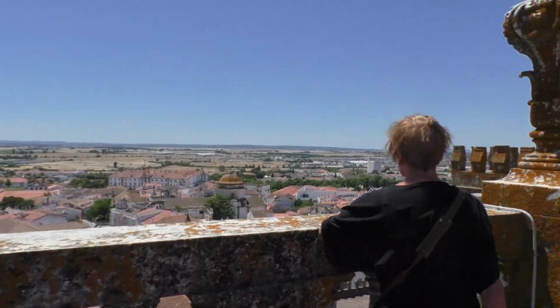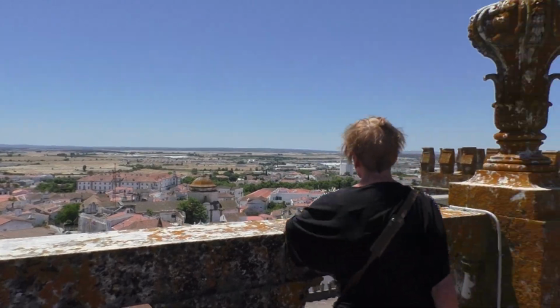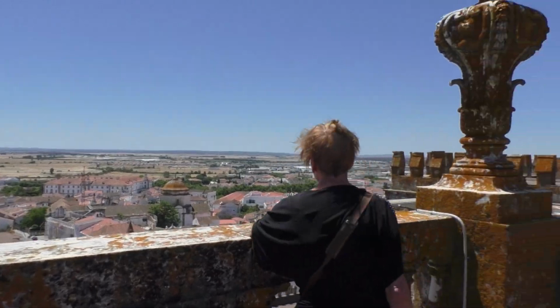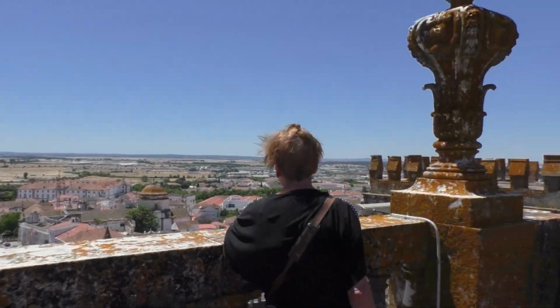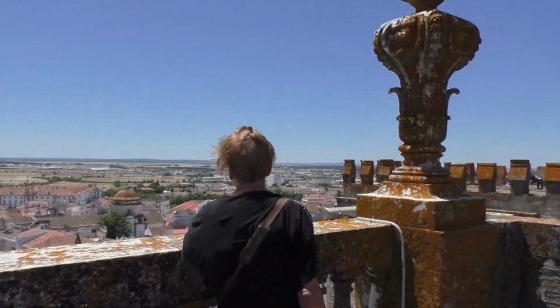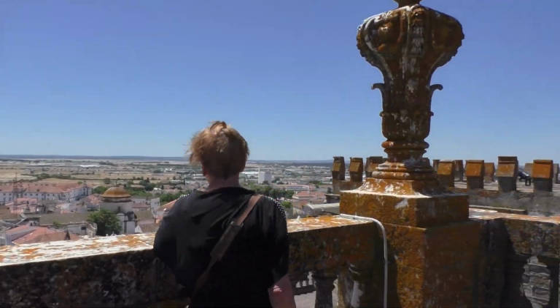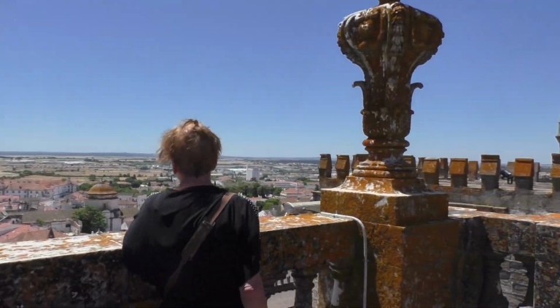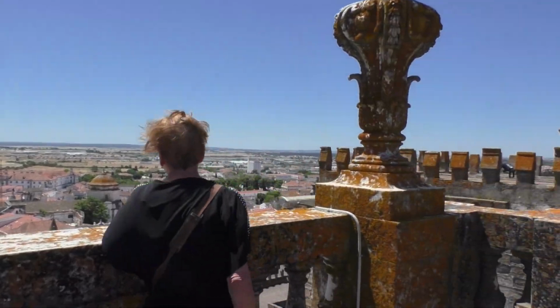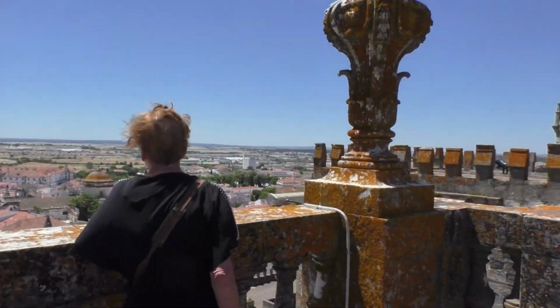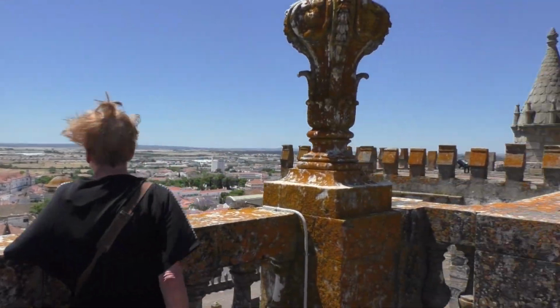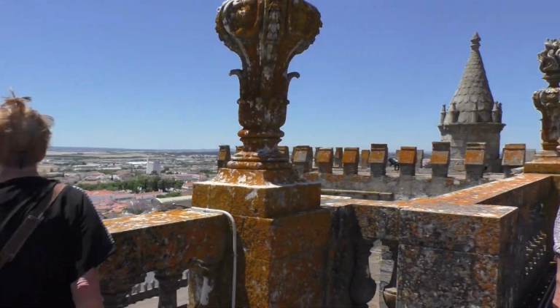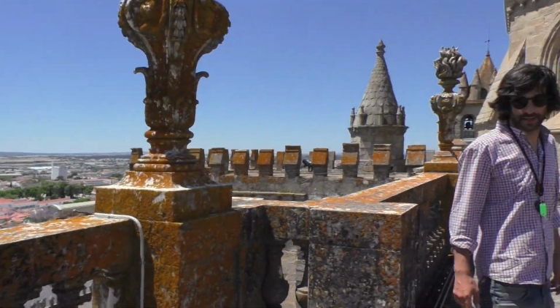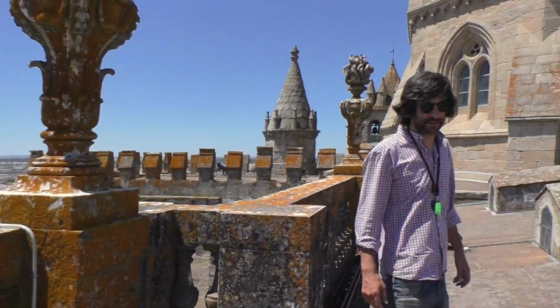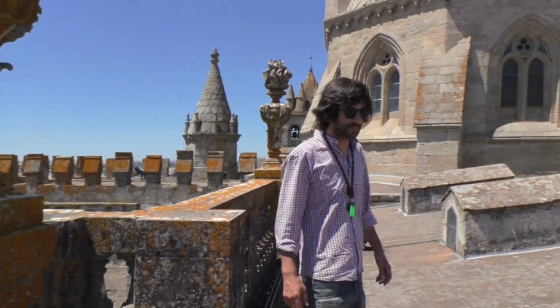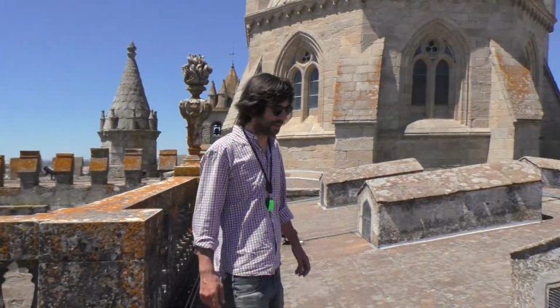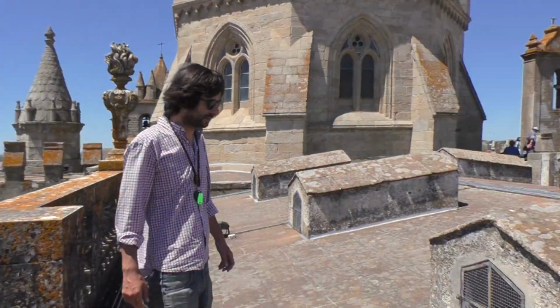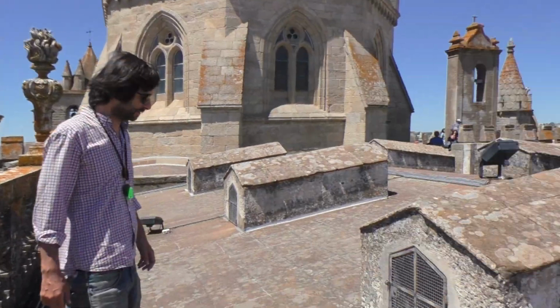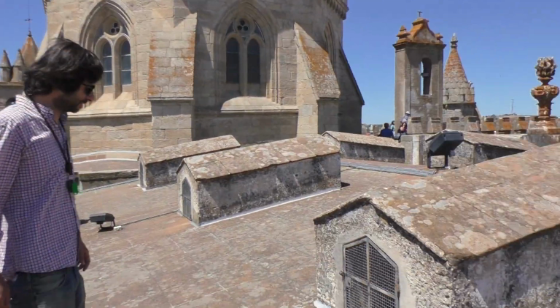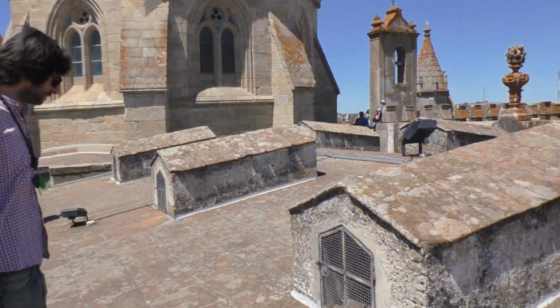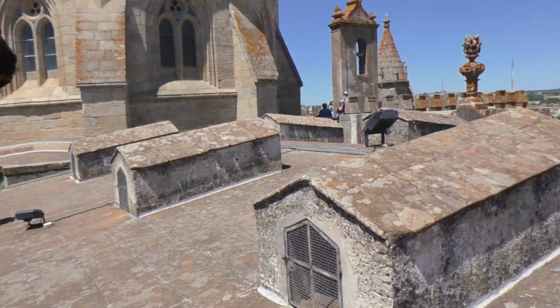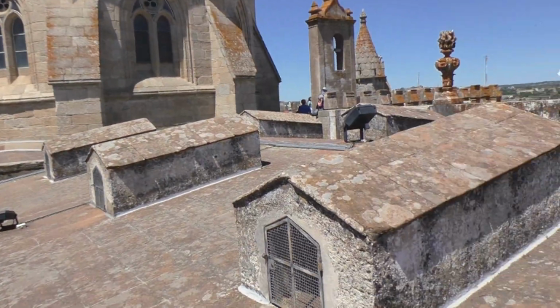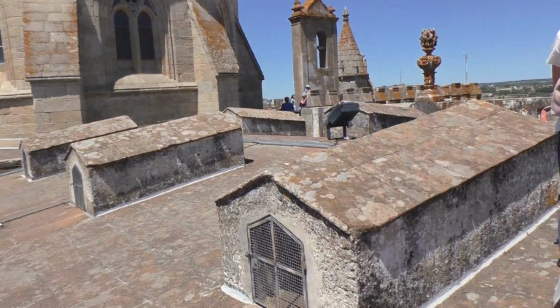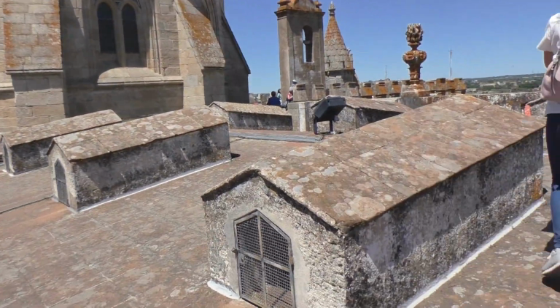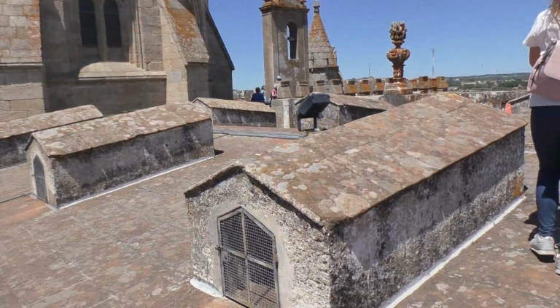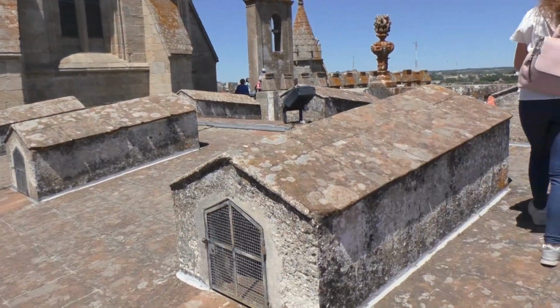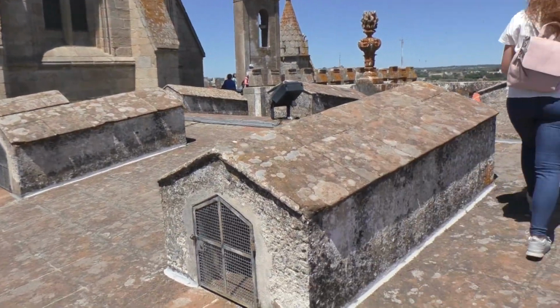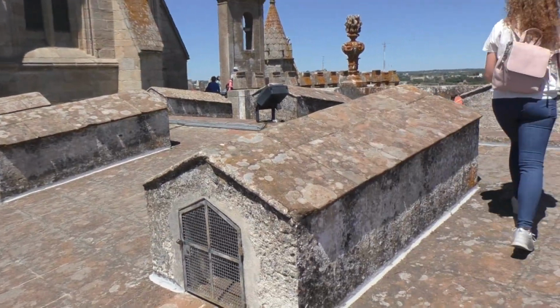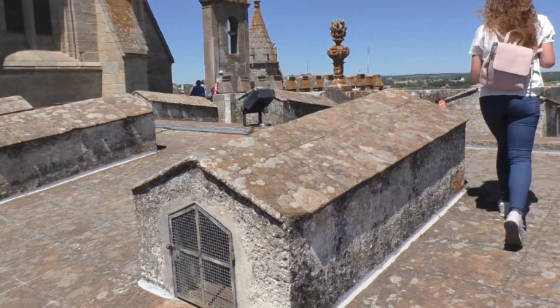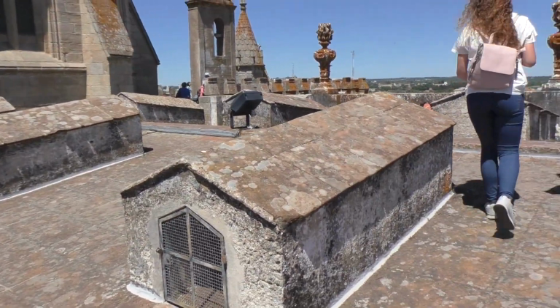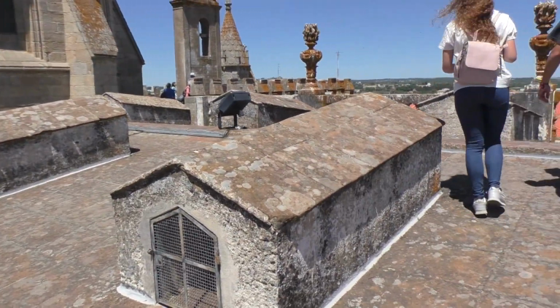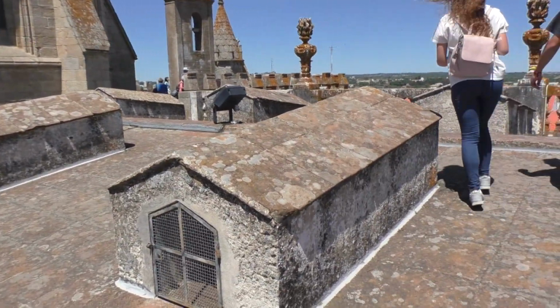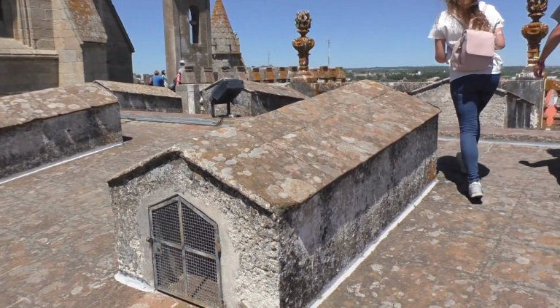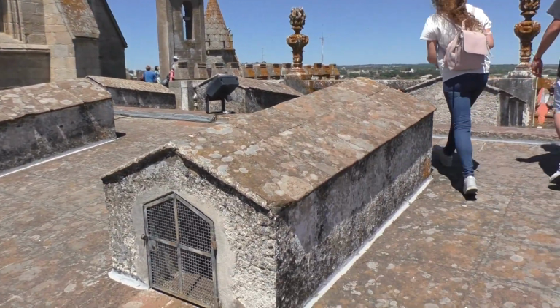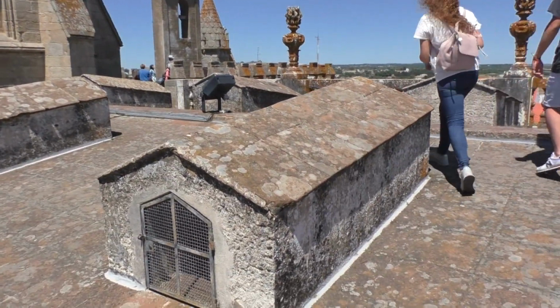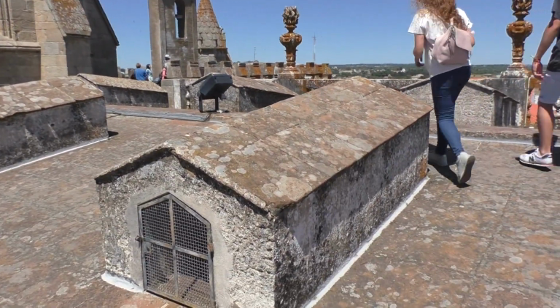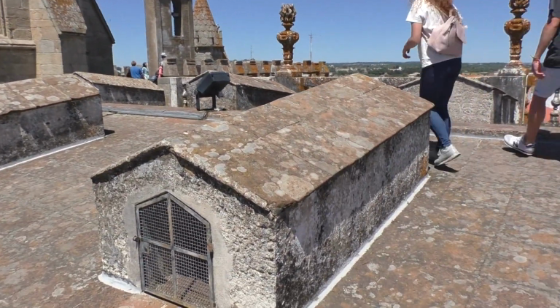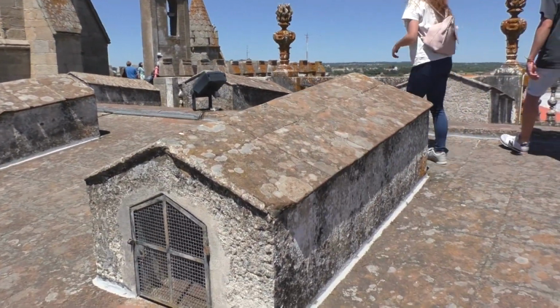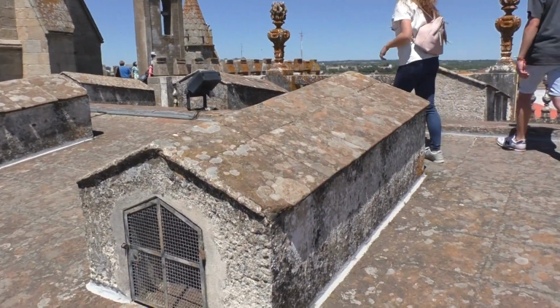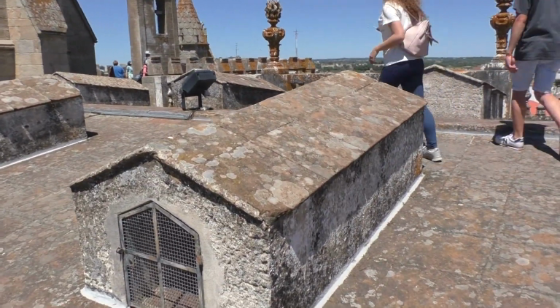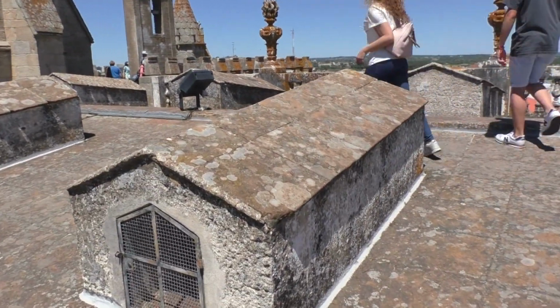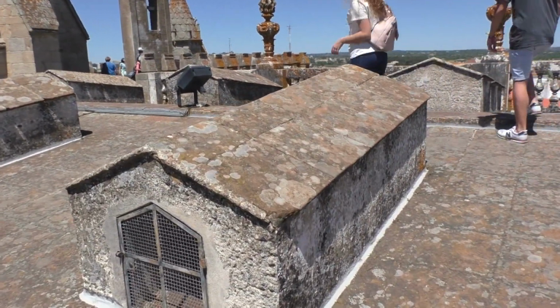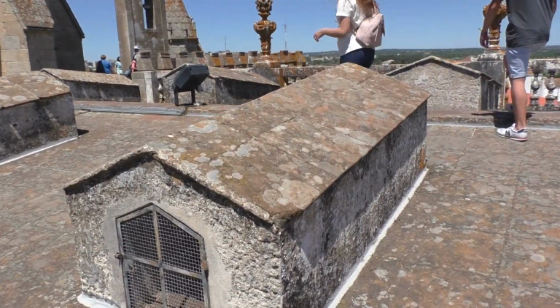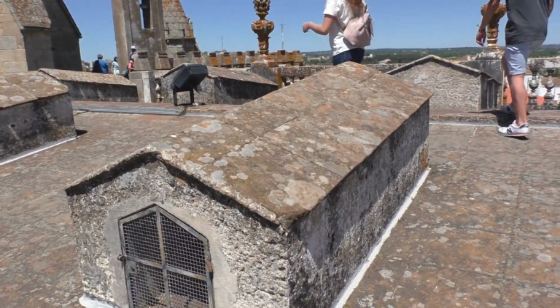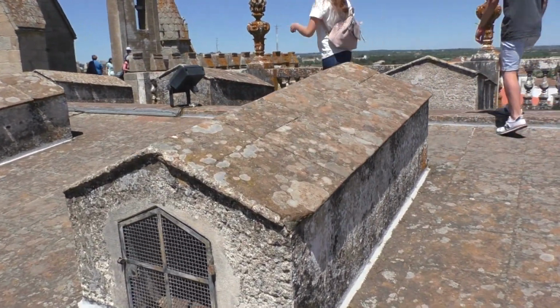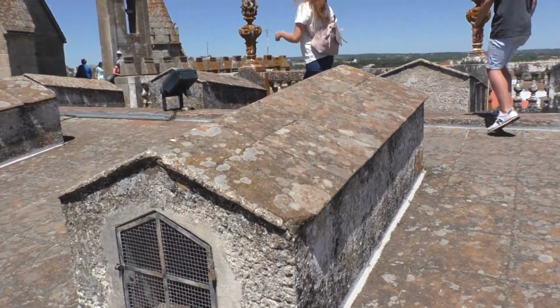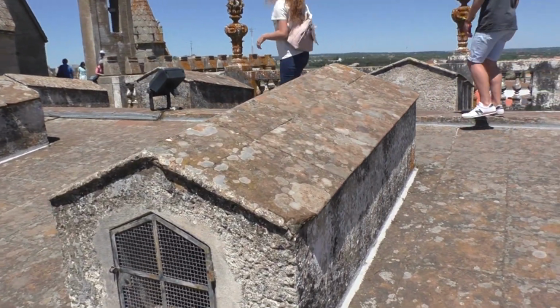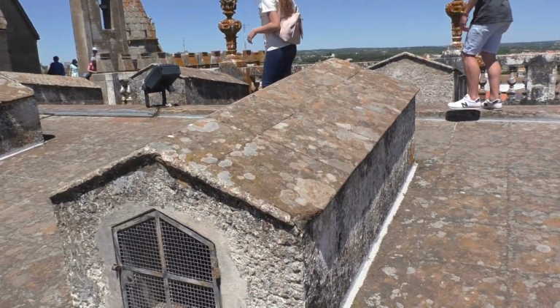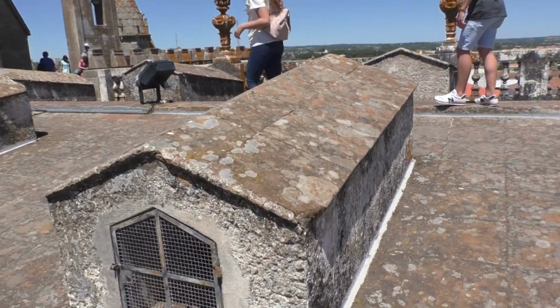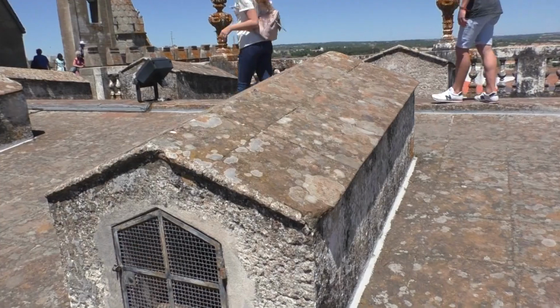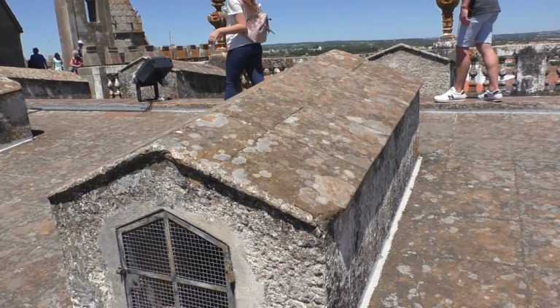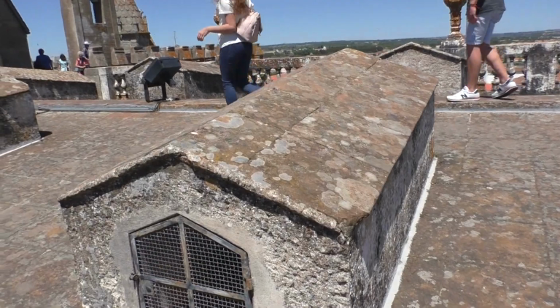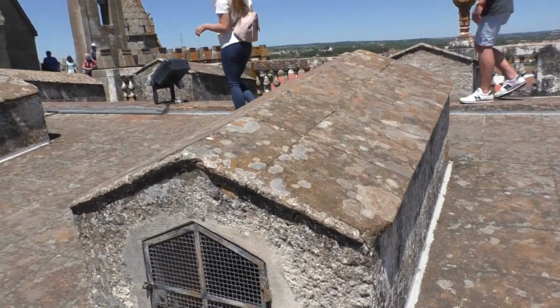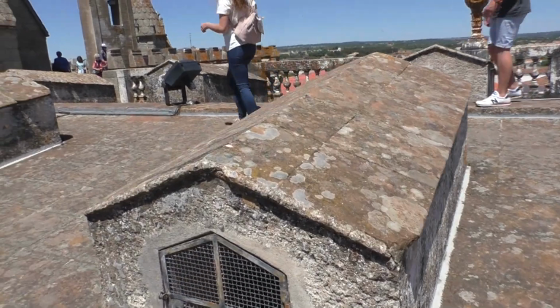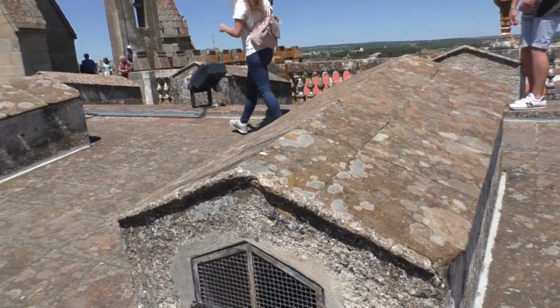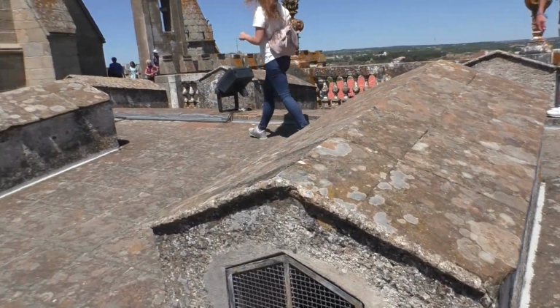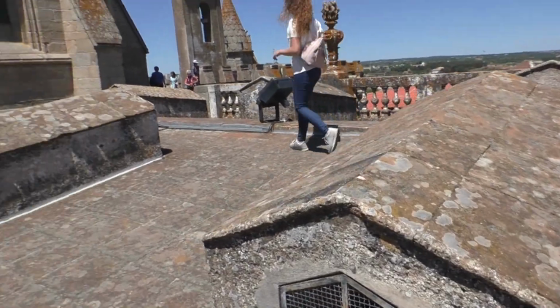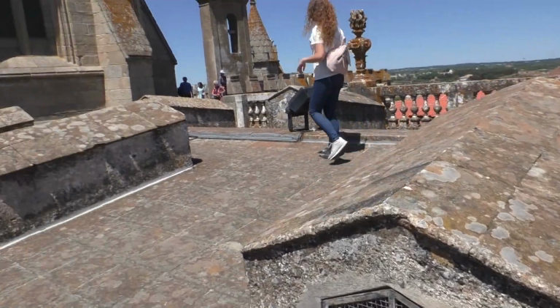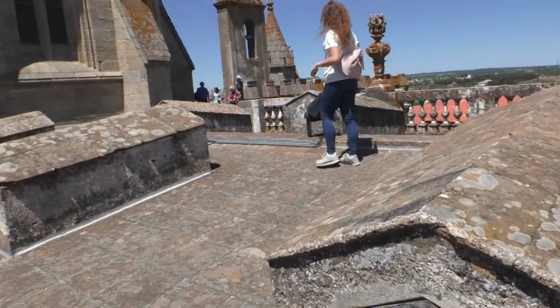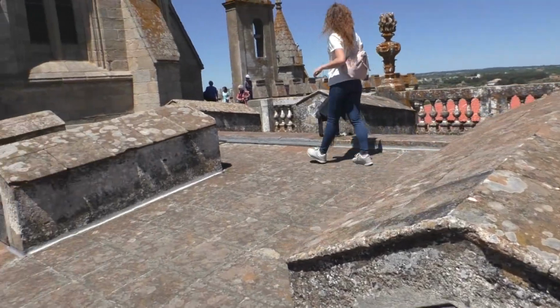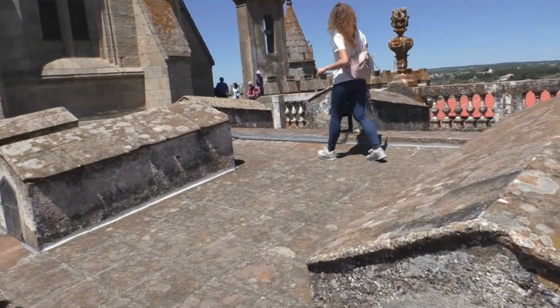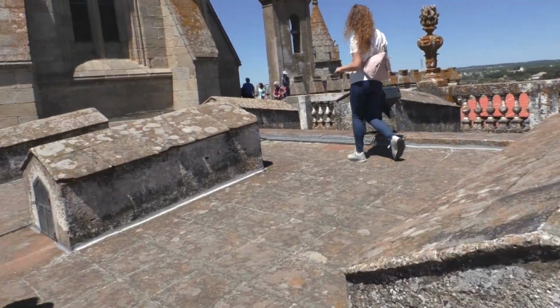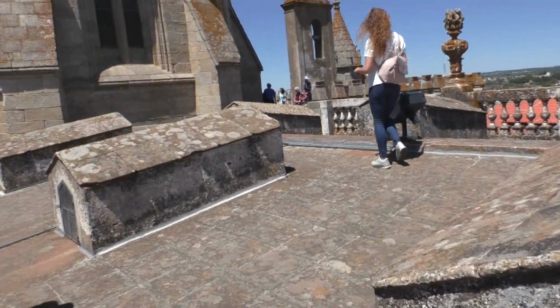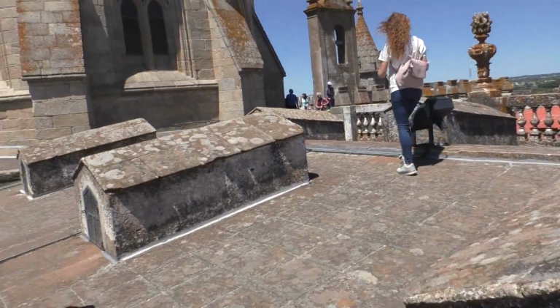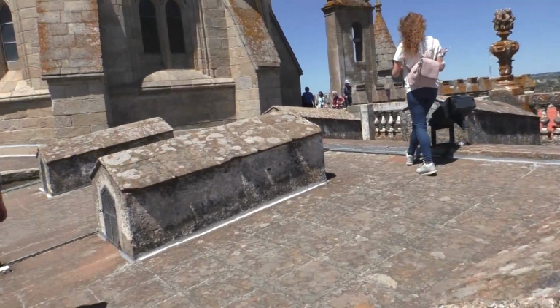Slightly better weather than I expected. In the afternoon we'll get warmer in the hills, but right now it's terrible.